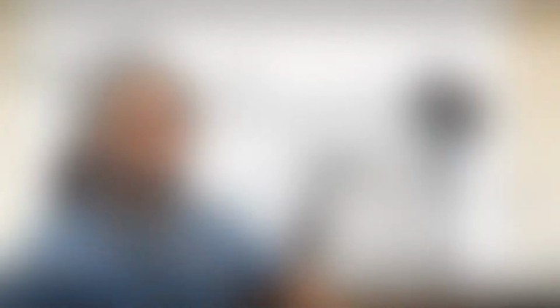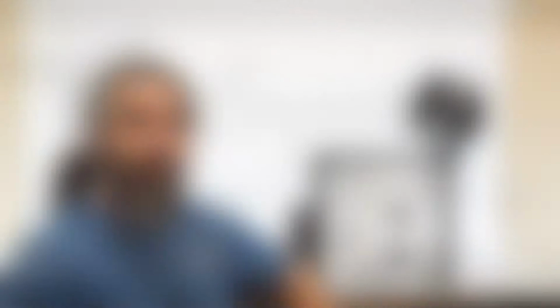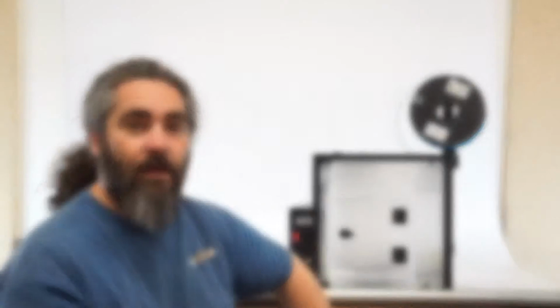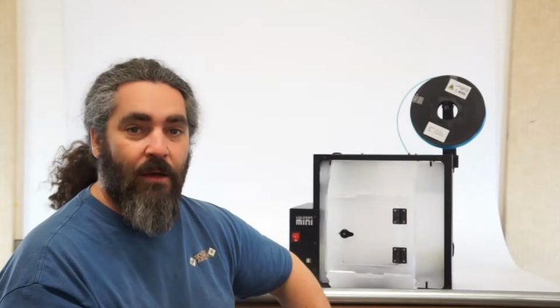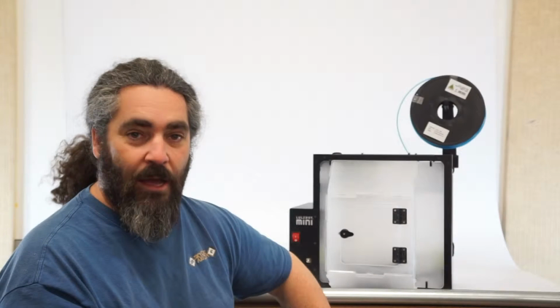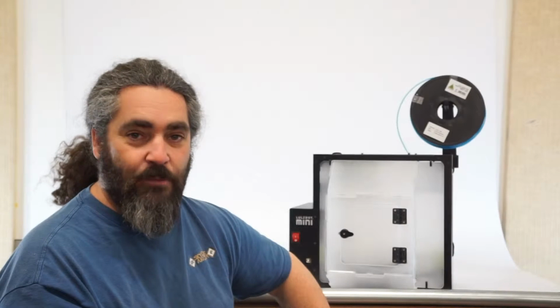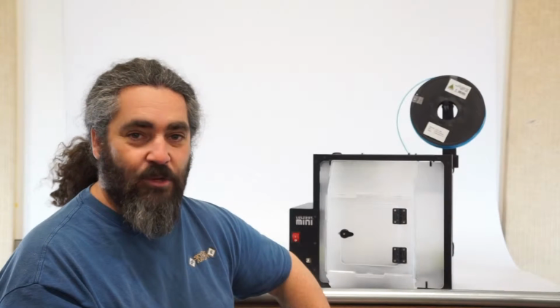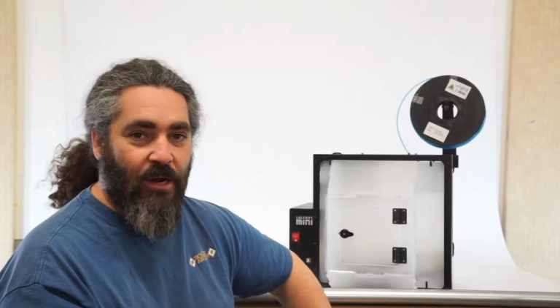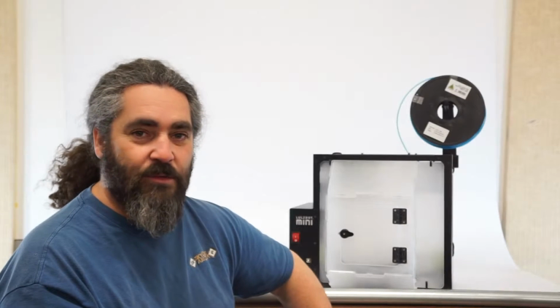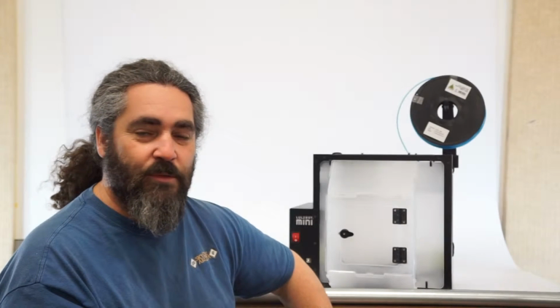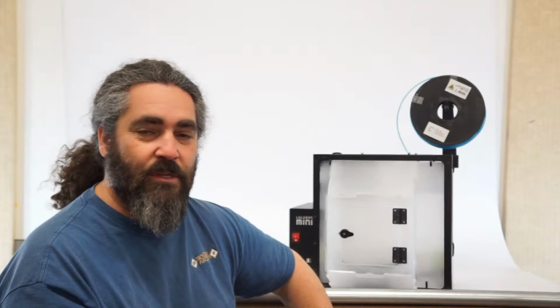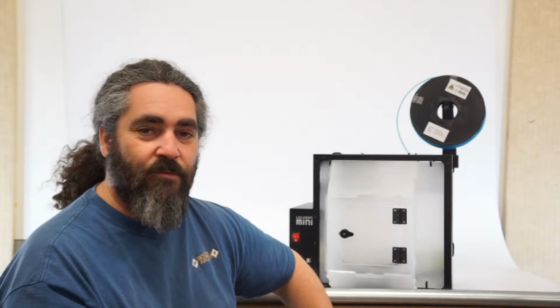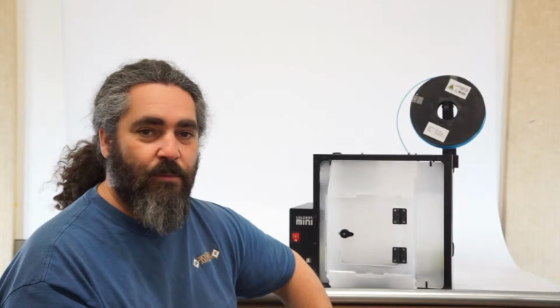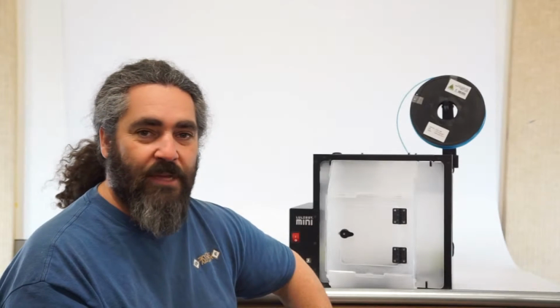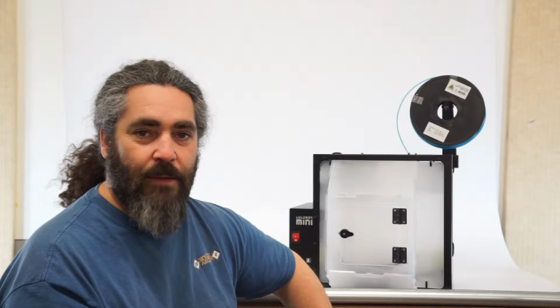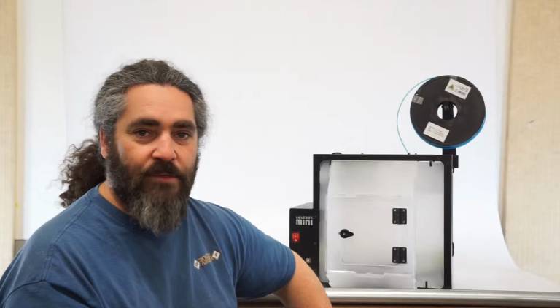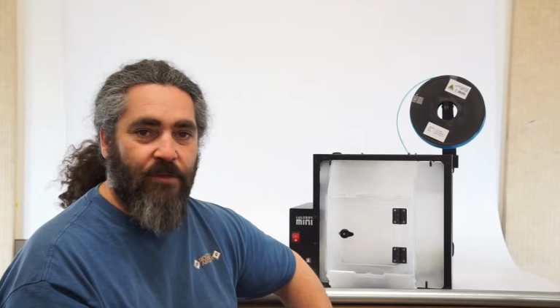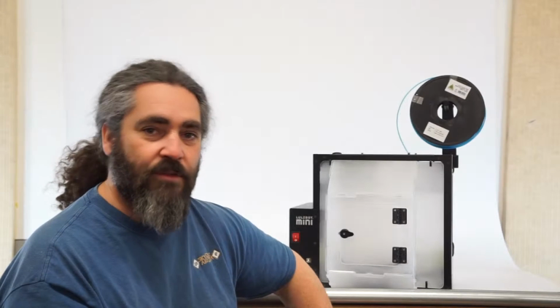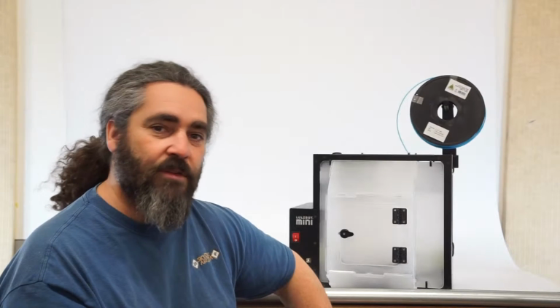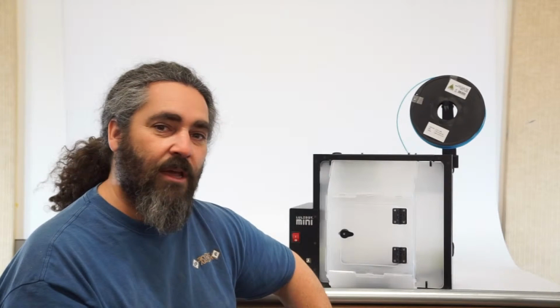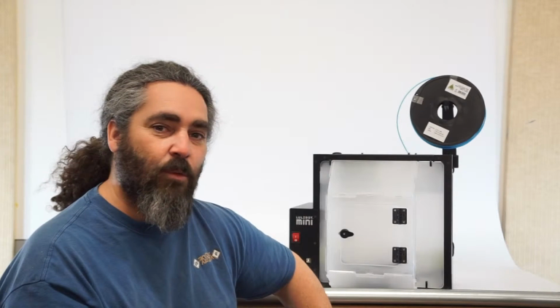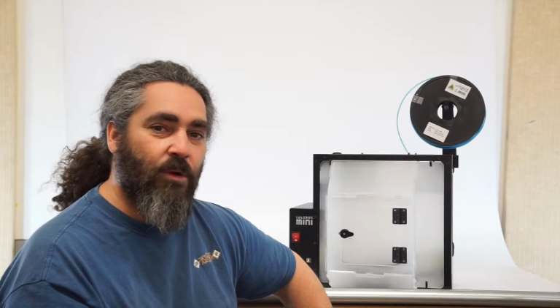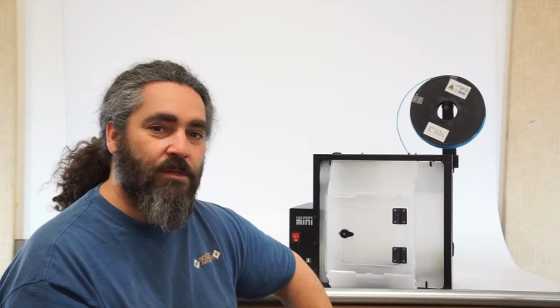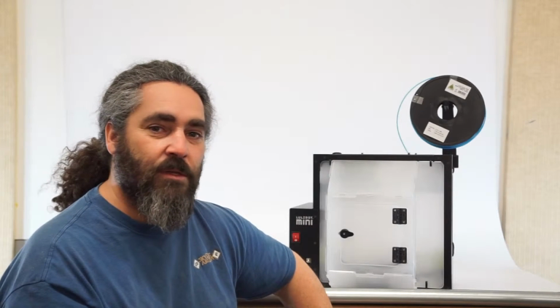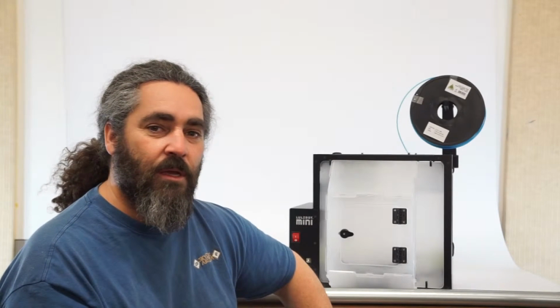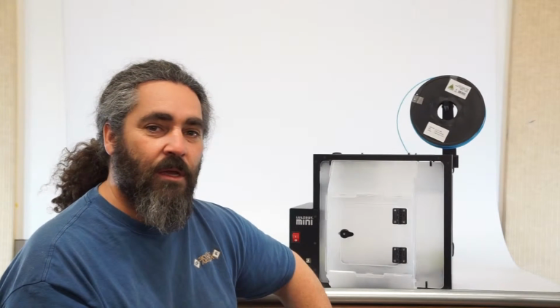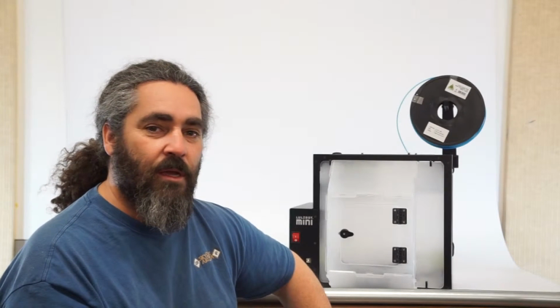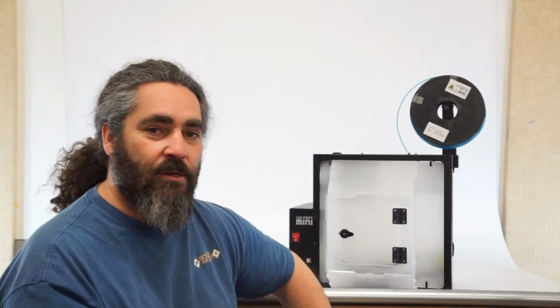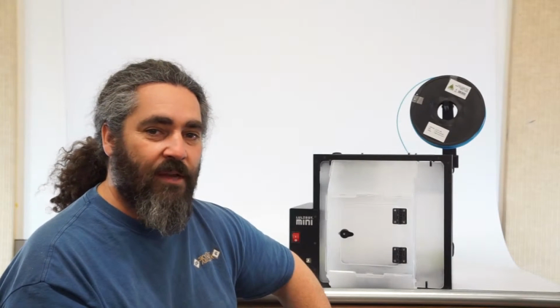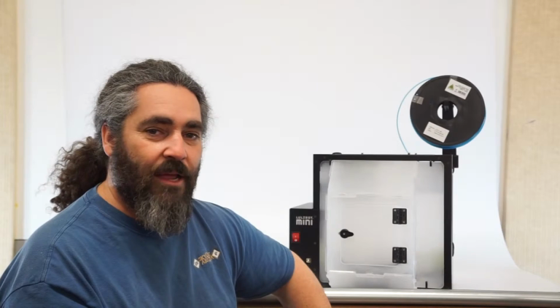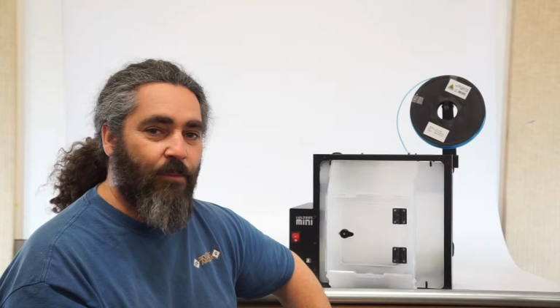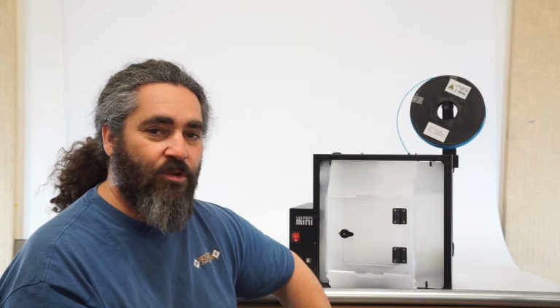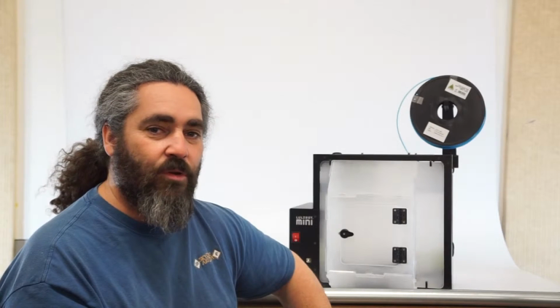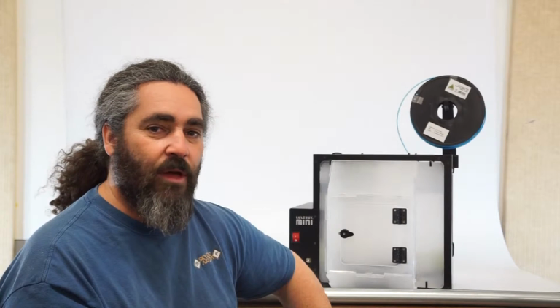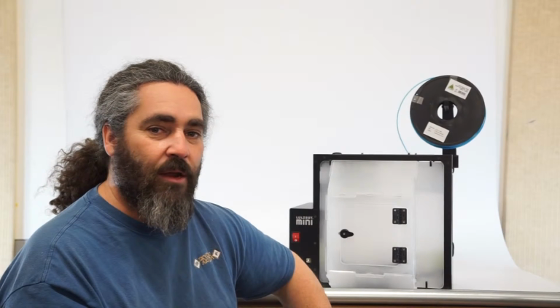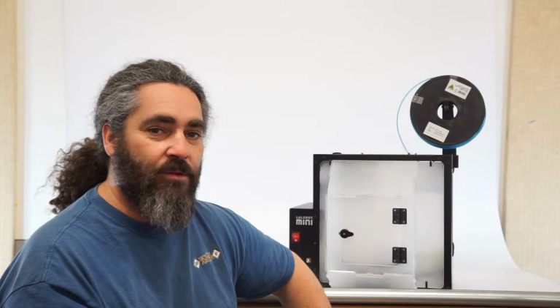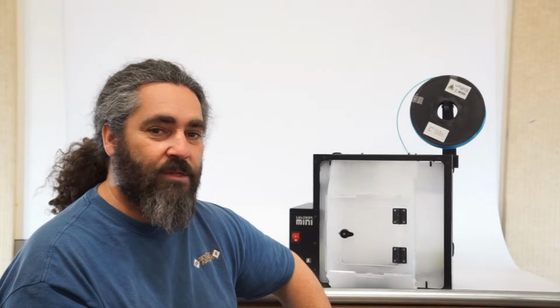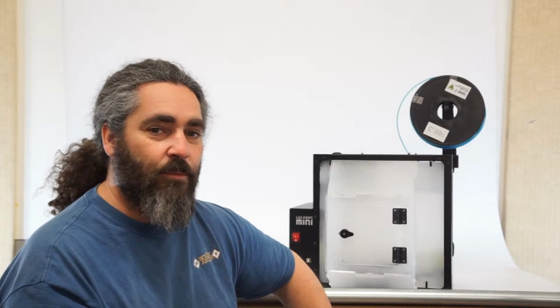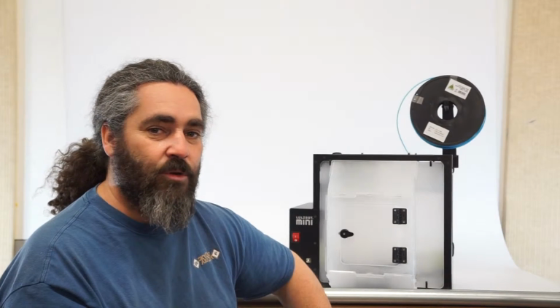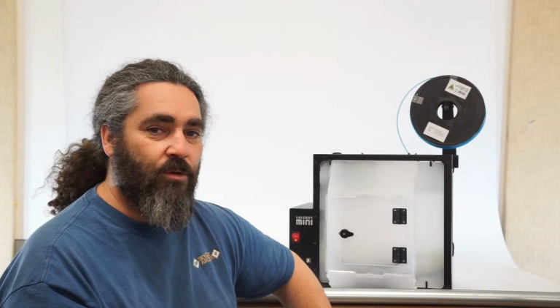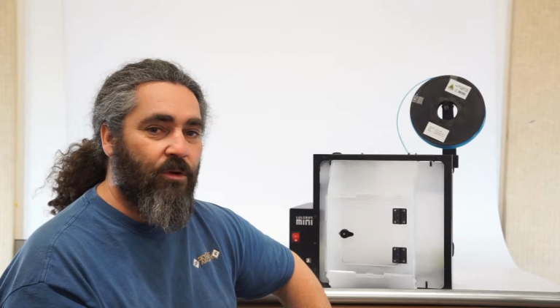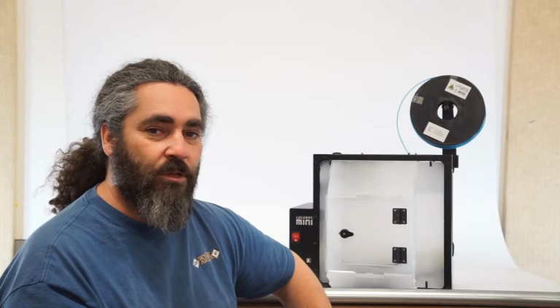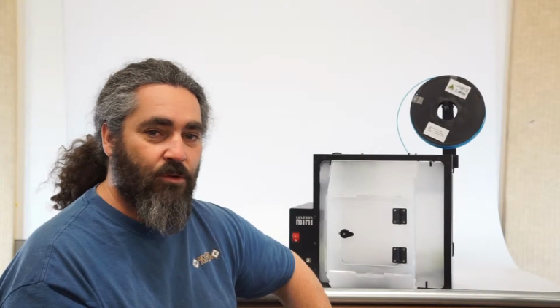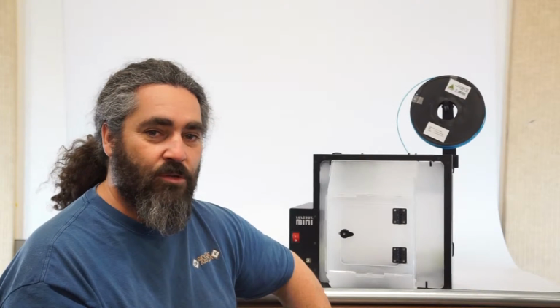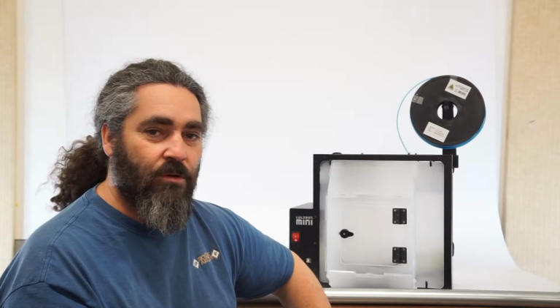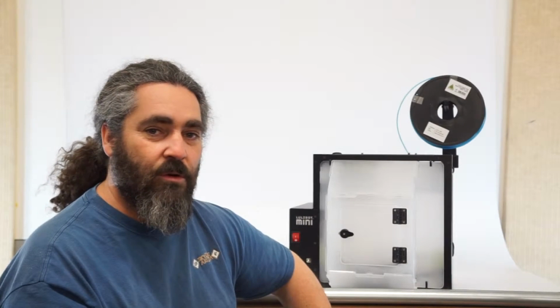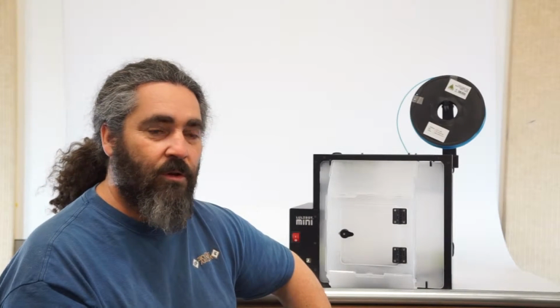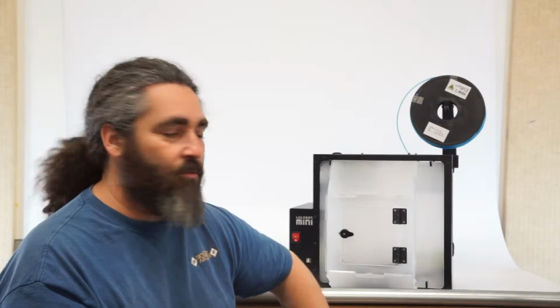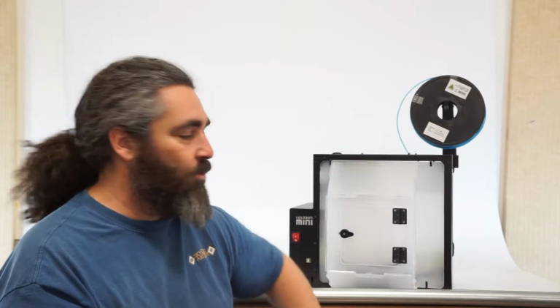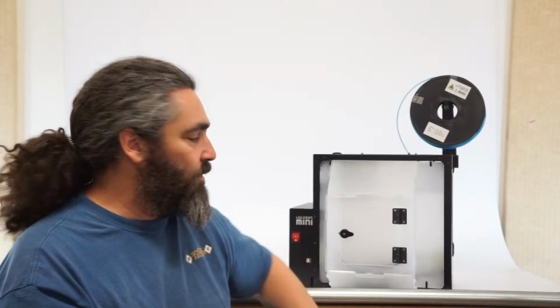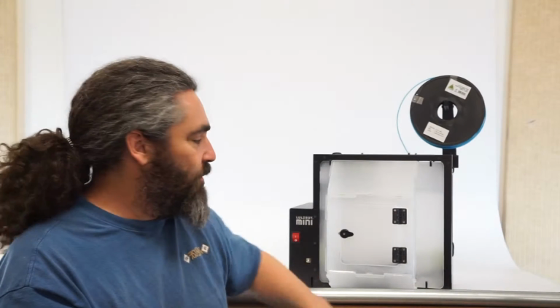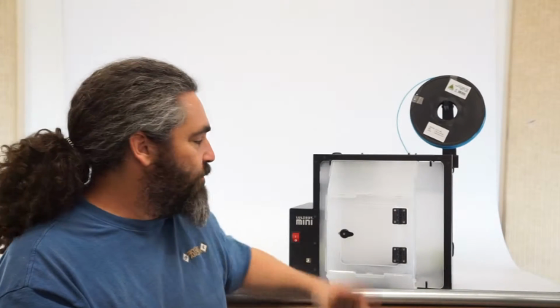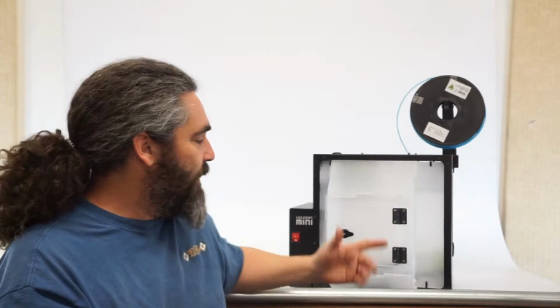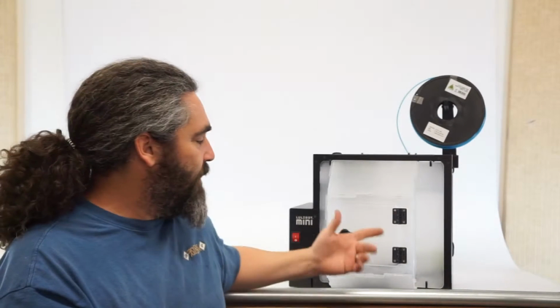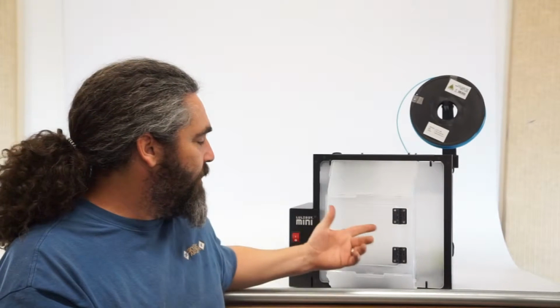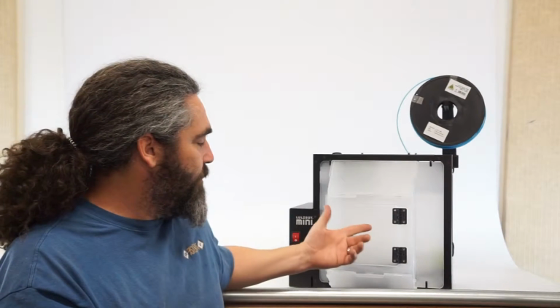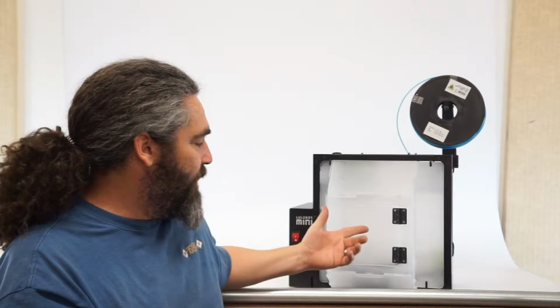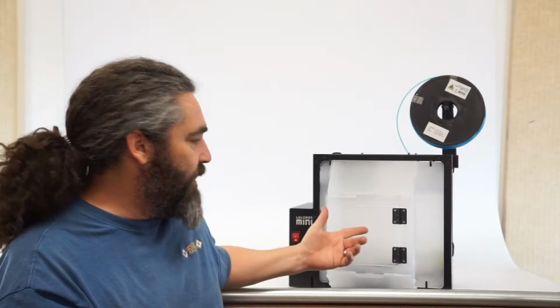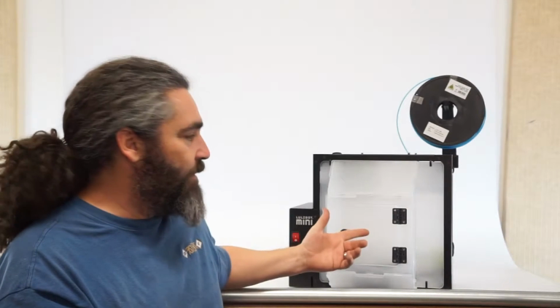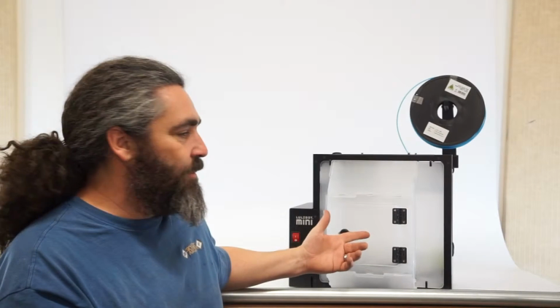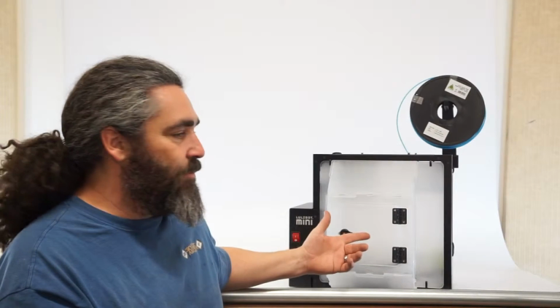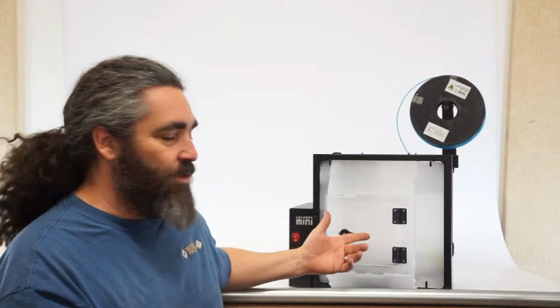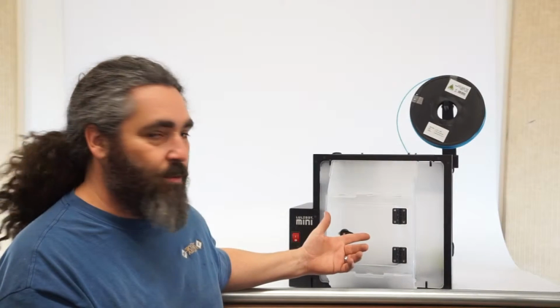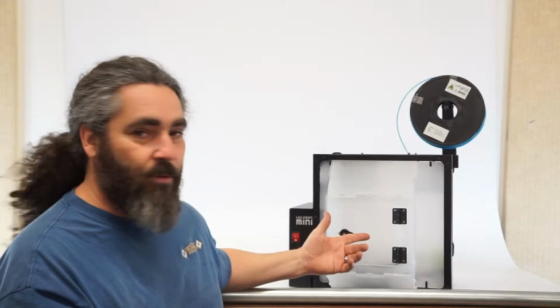Hi, I'm Jim Rasmussen from TabSense DesignWorks and today I'm going to show you how to assemble your enclosure for your LulzBot Mini 3D printer.